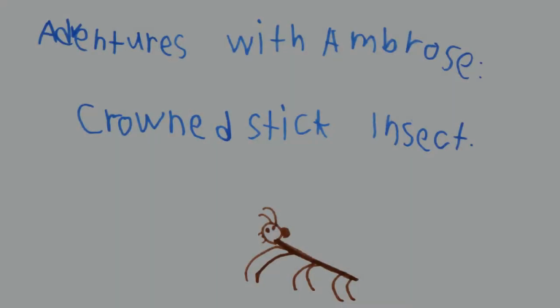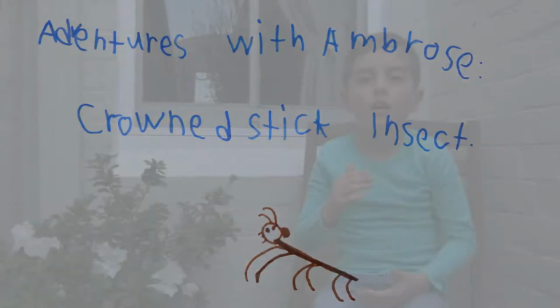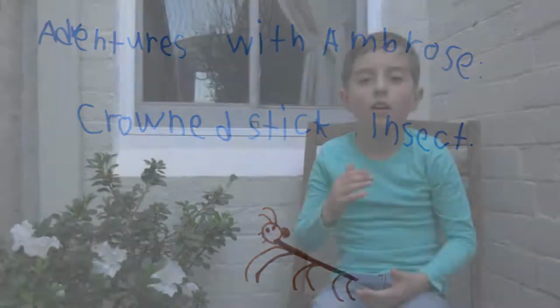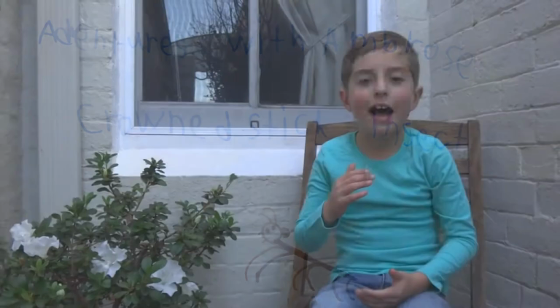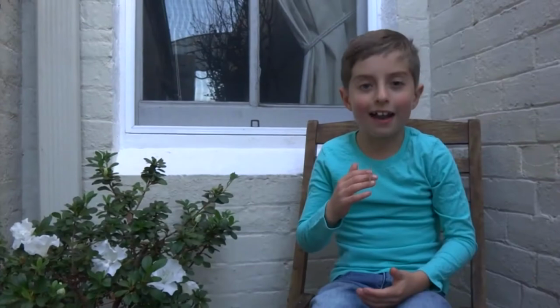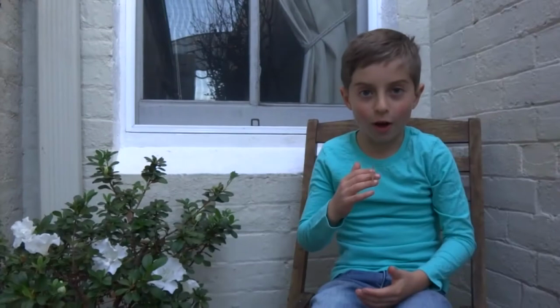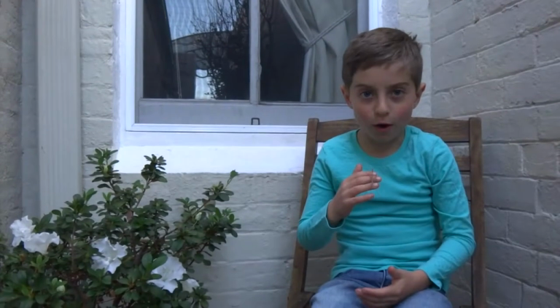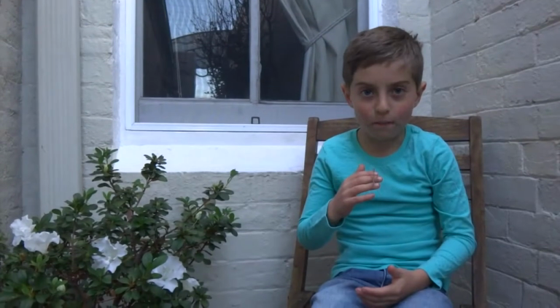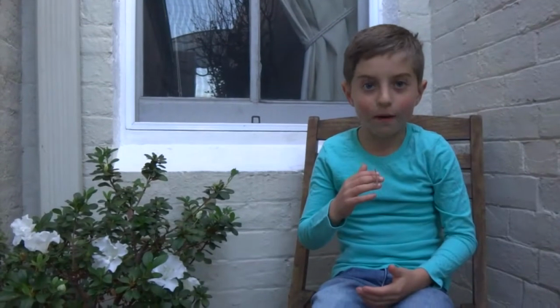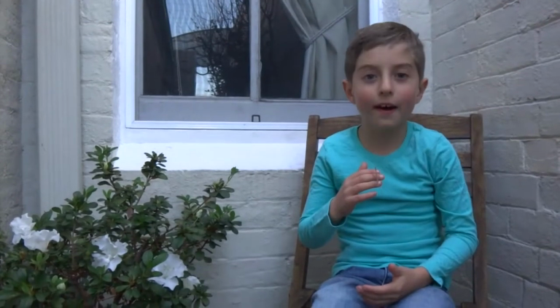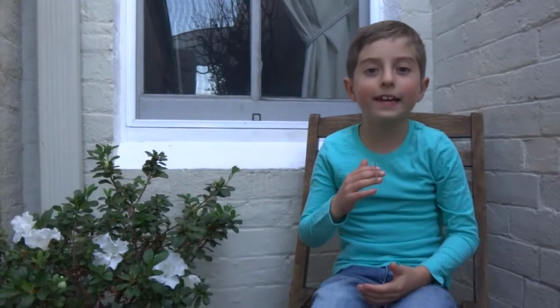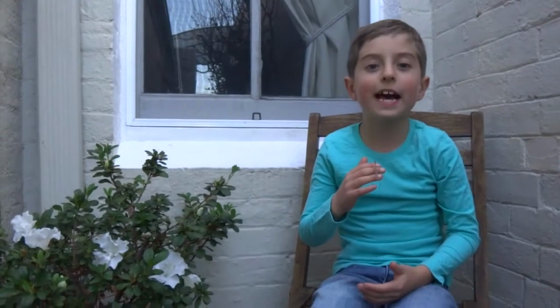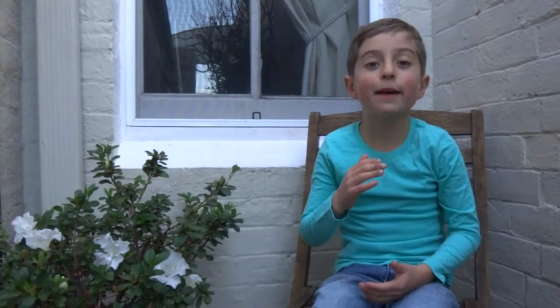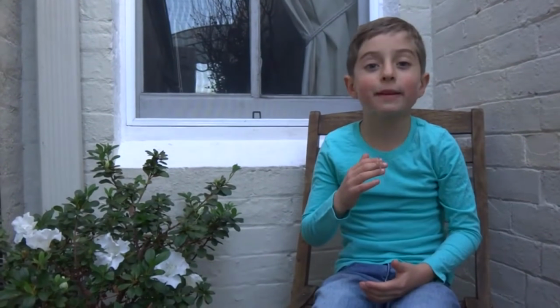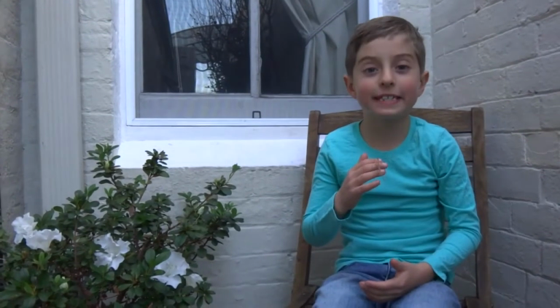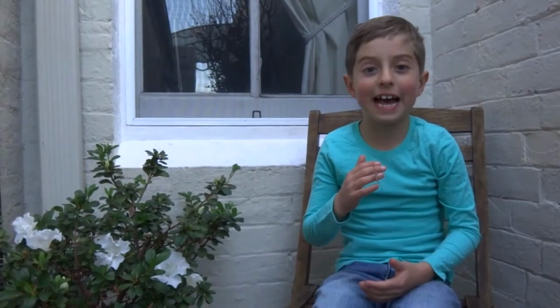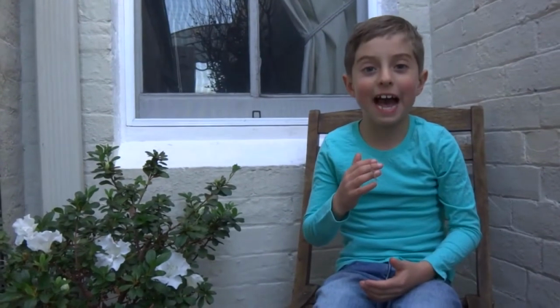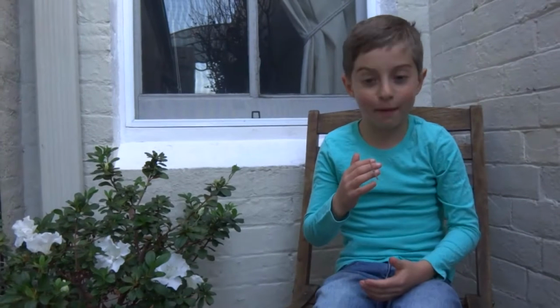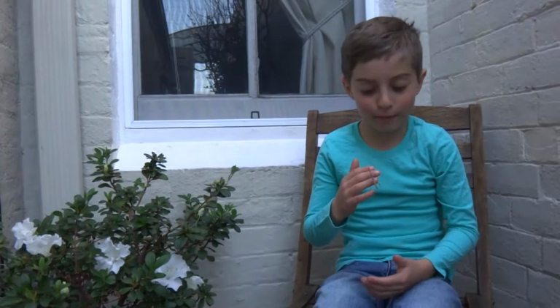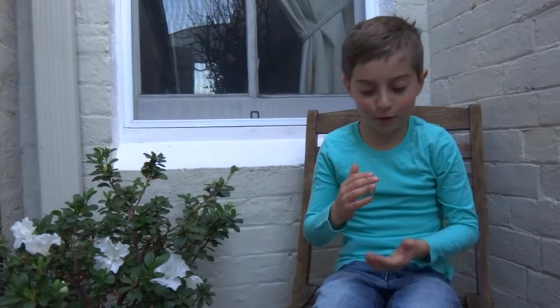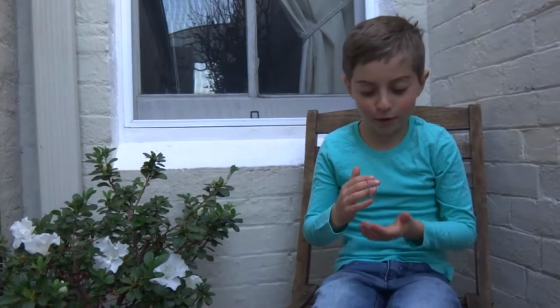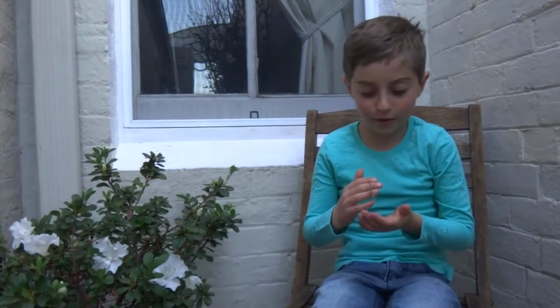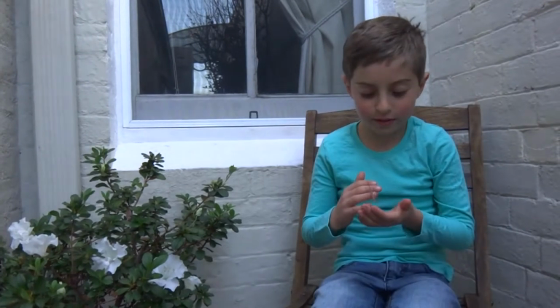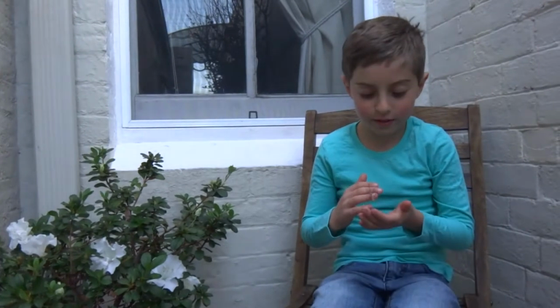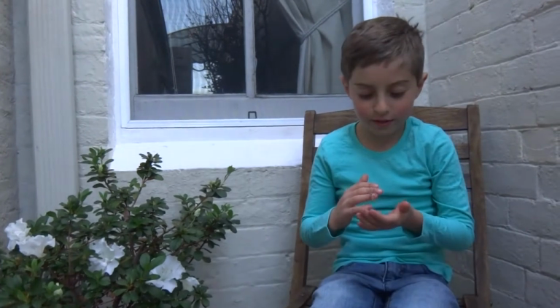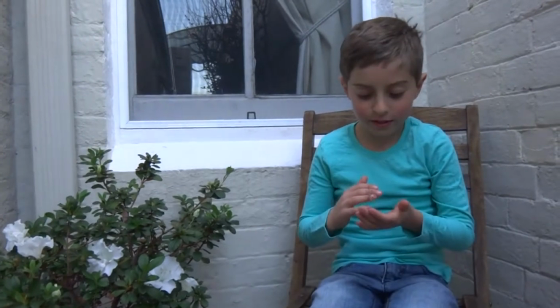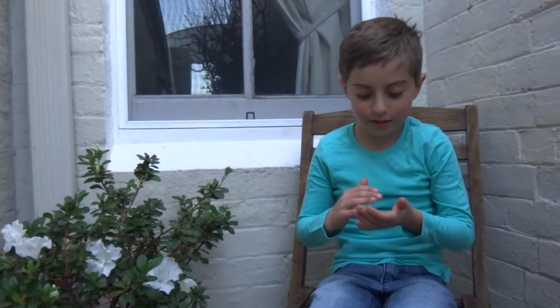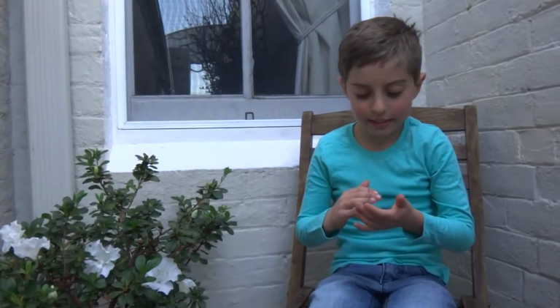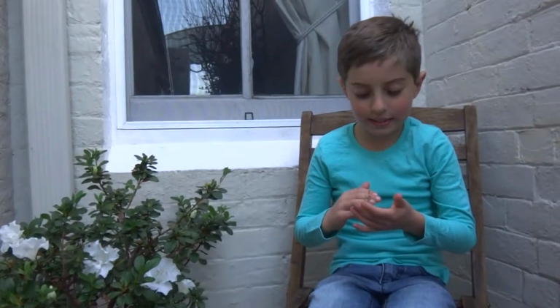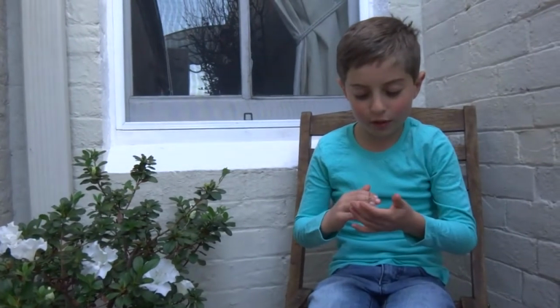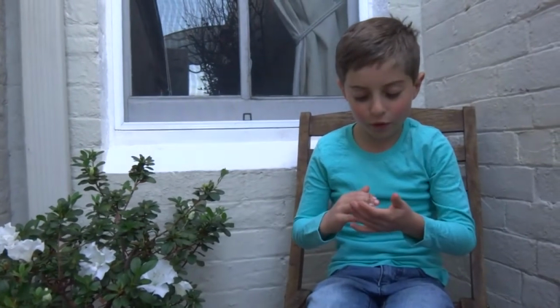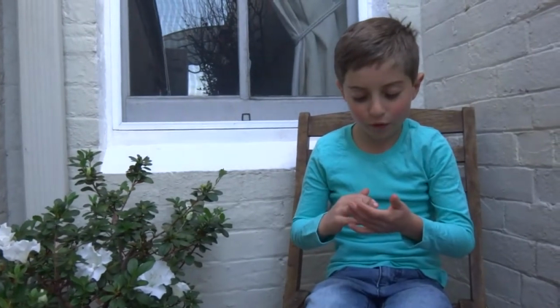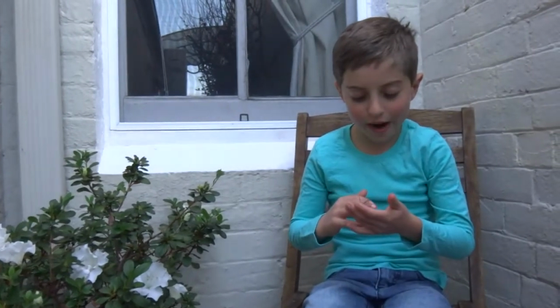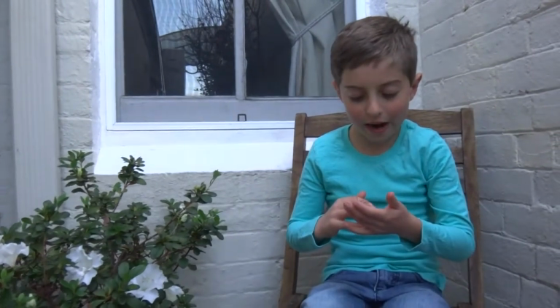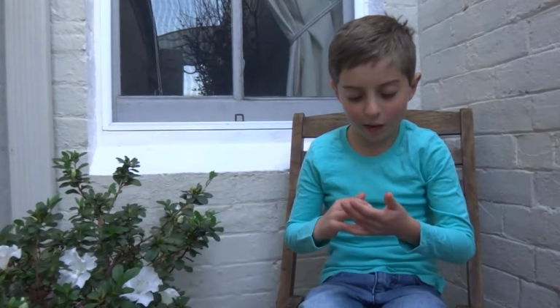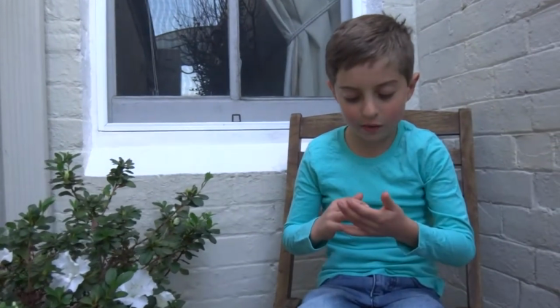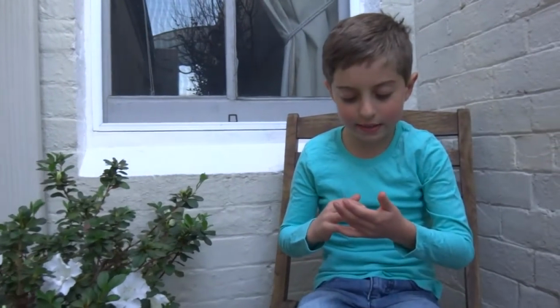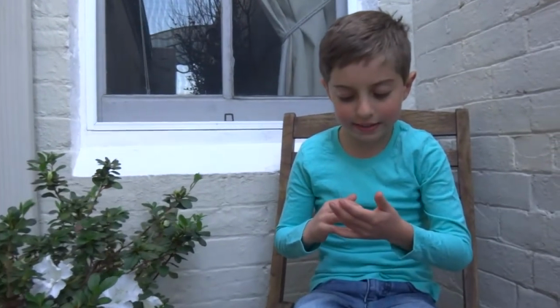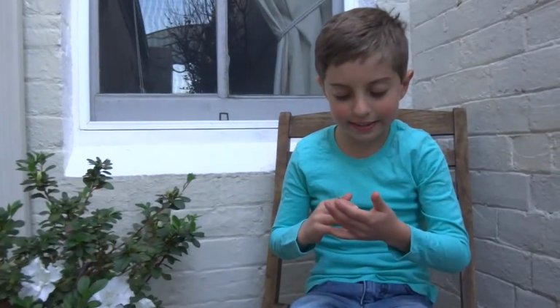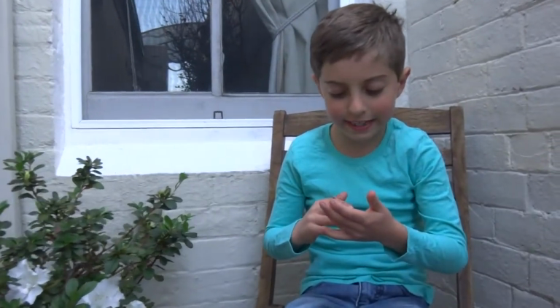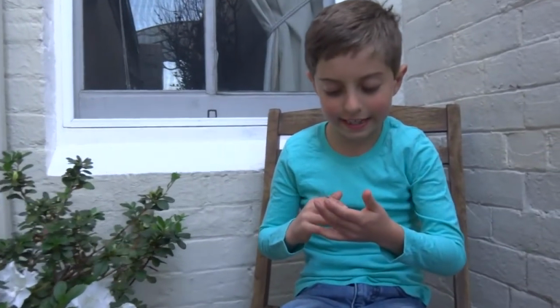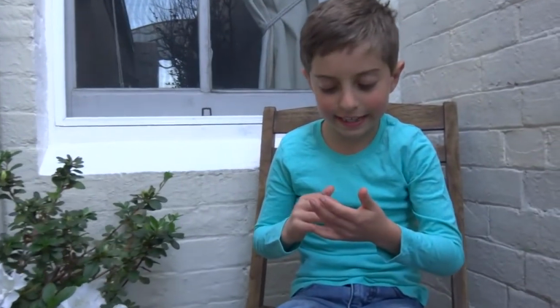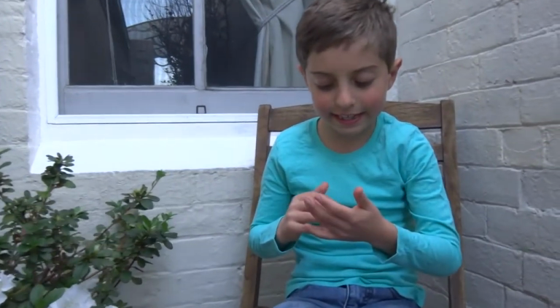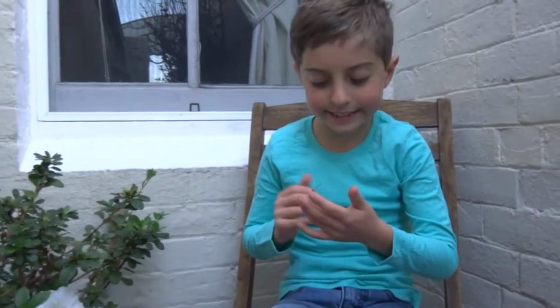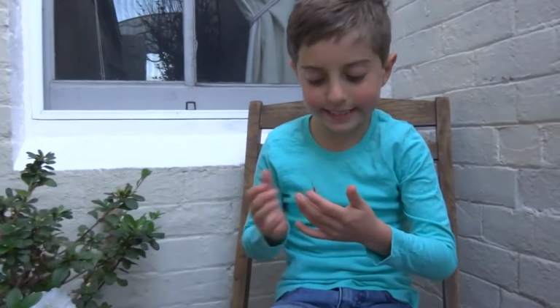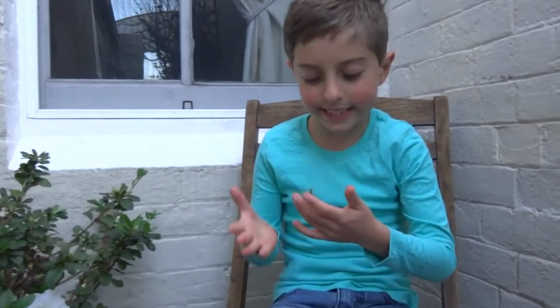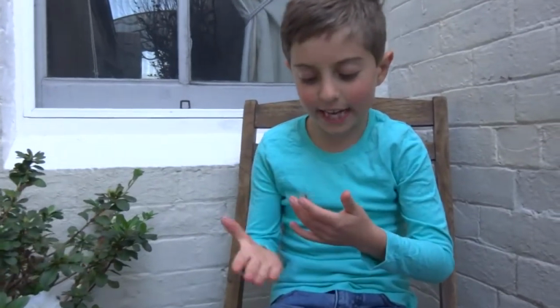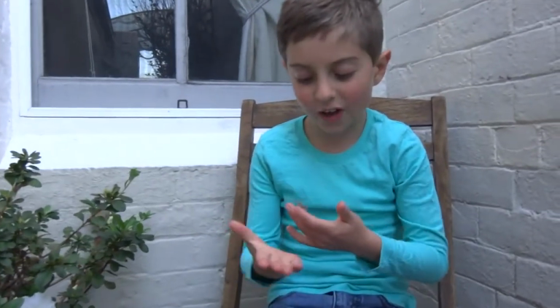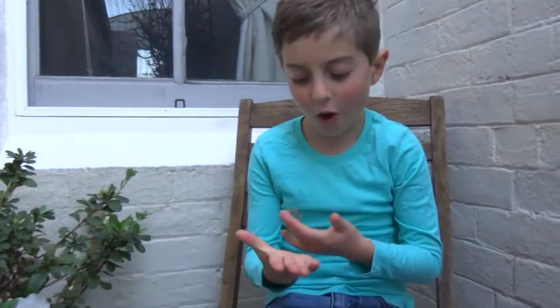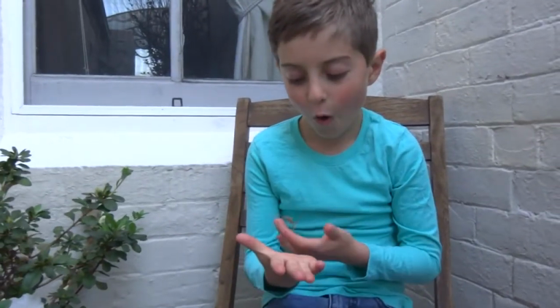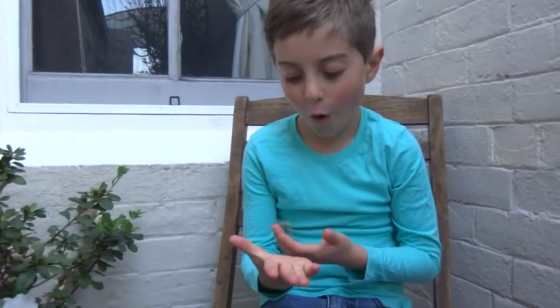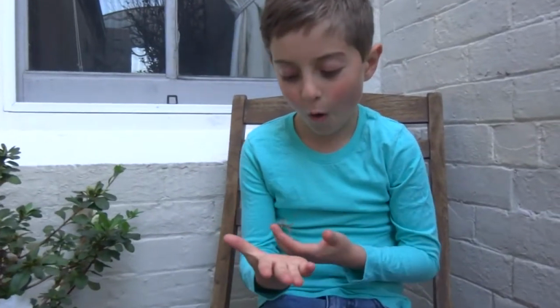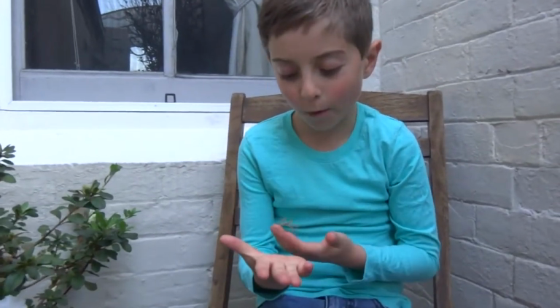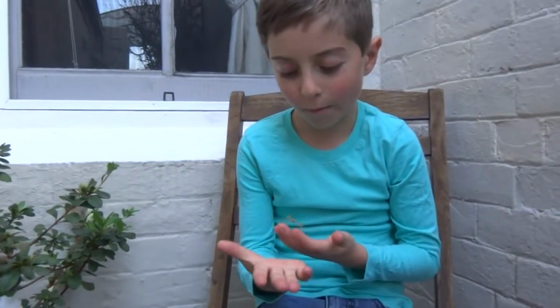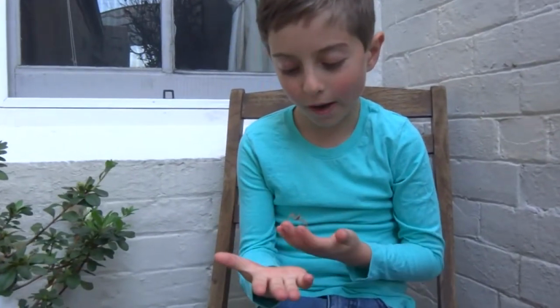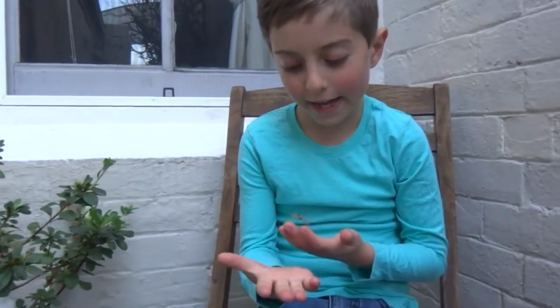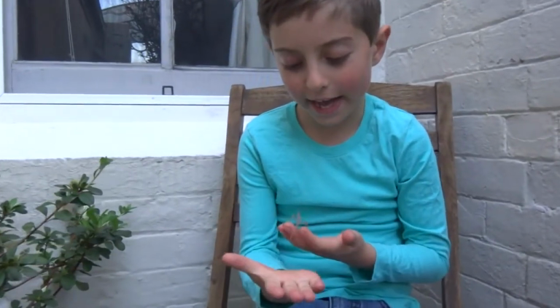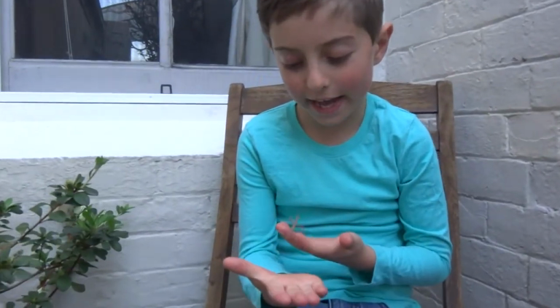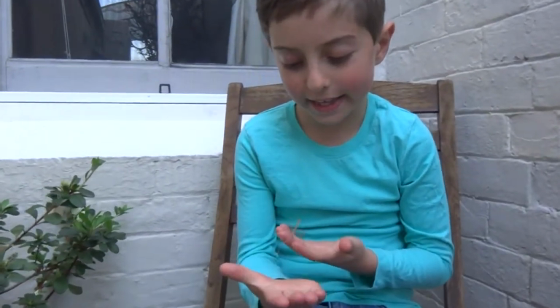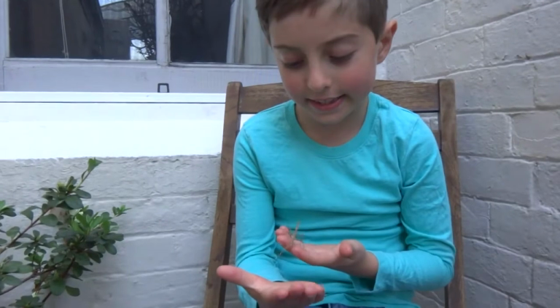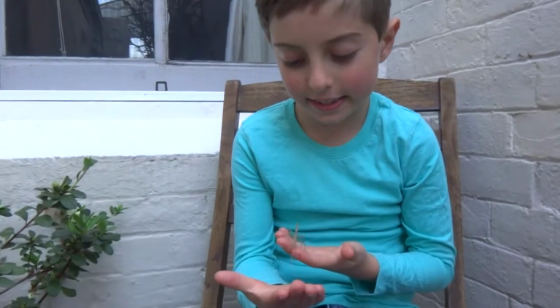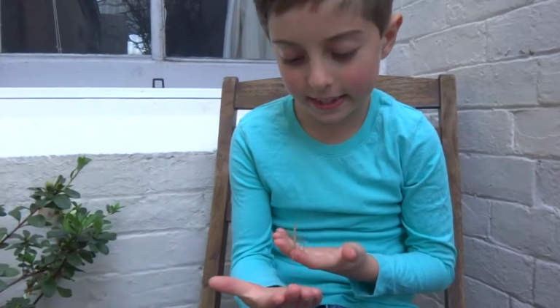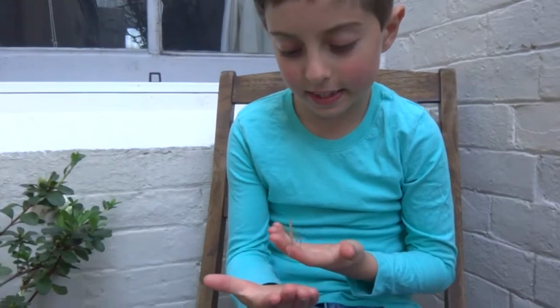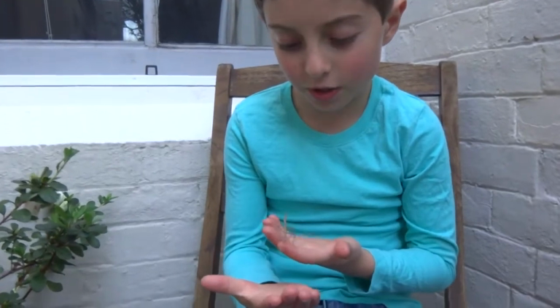Hello, my name is Ambrose. There's a crown stick insect on my hand here.